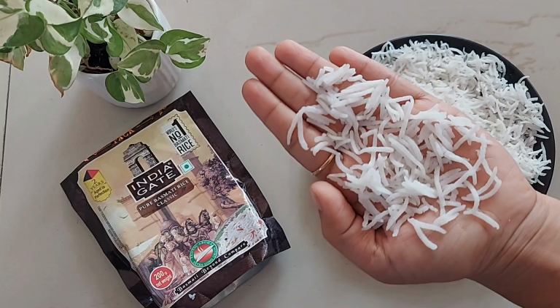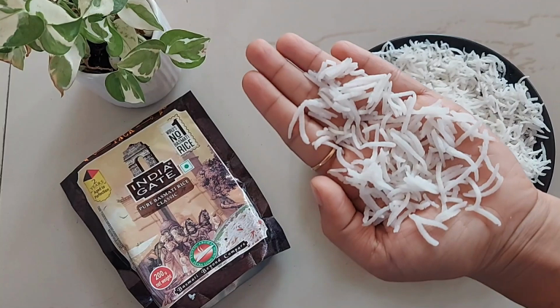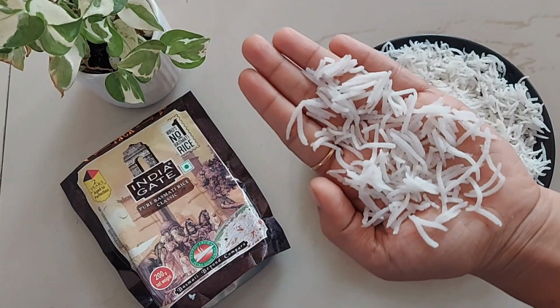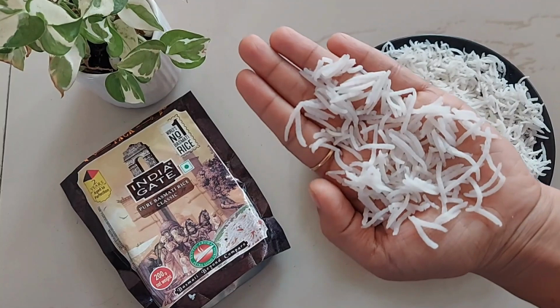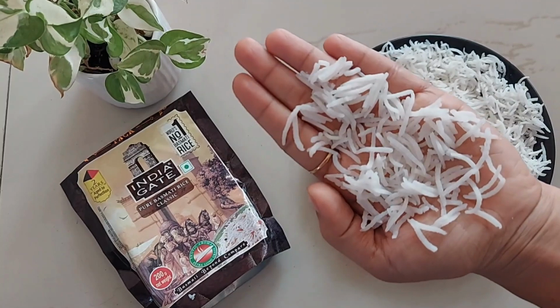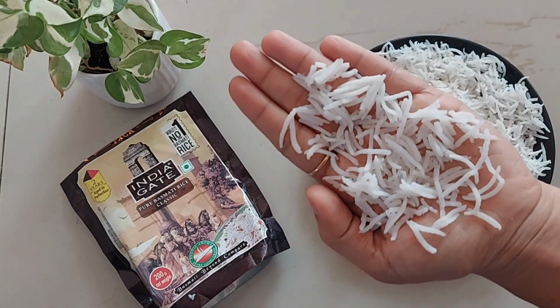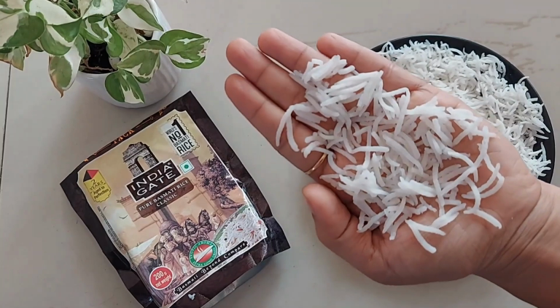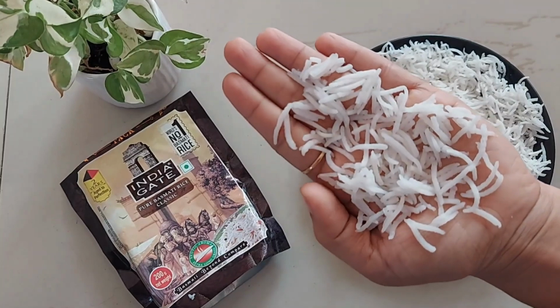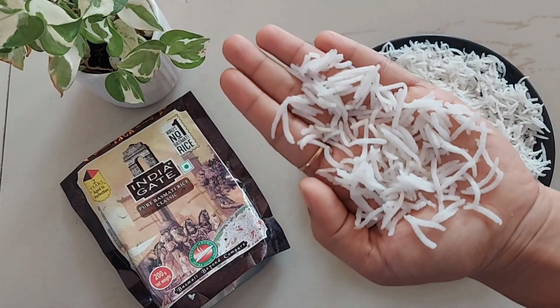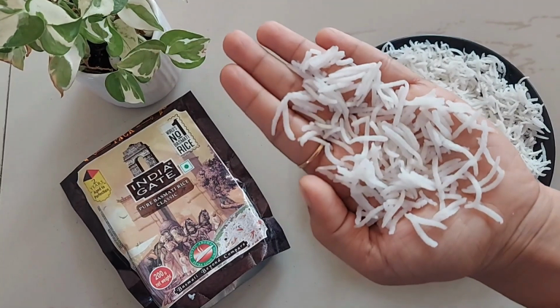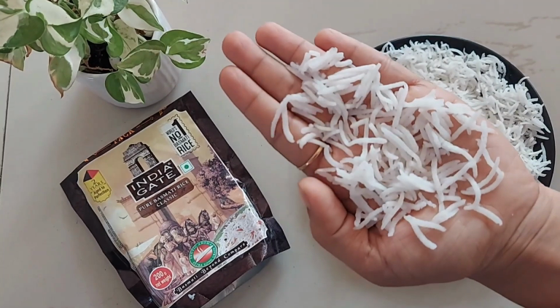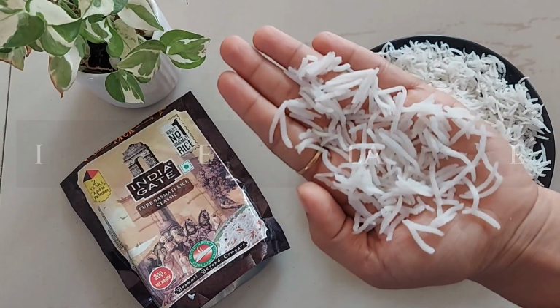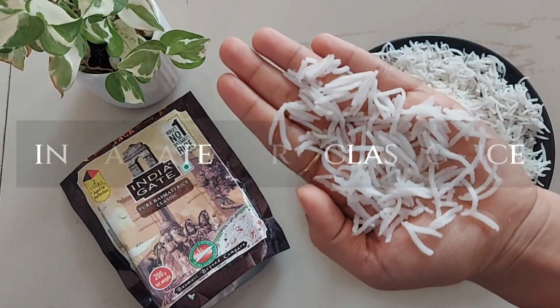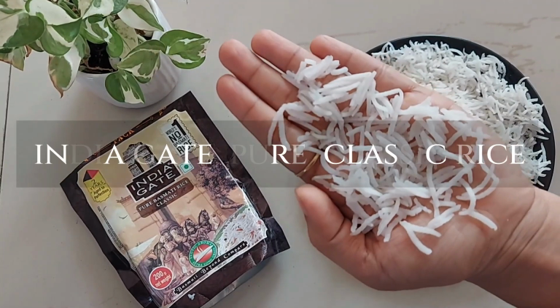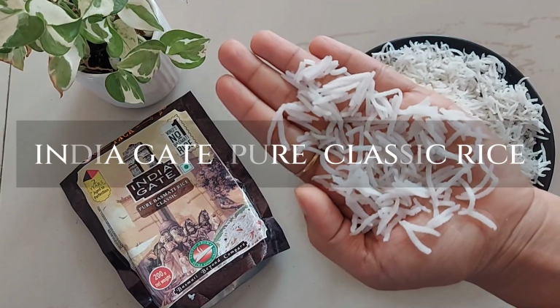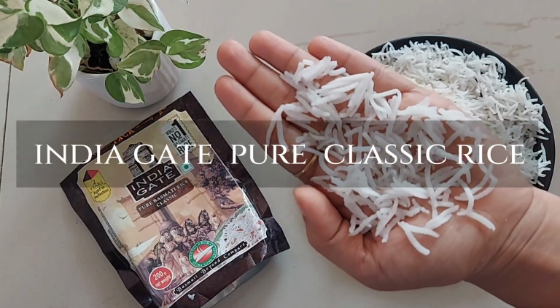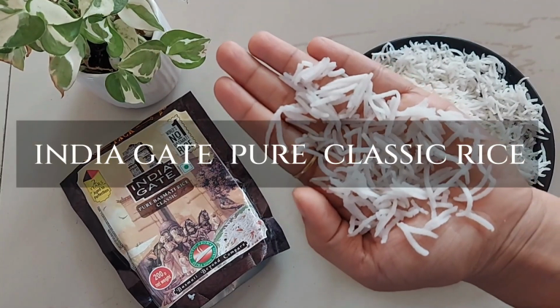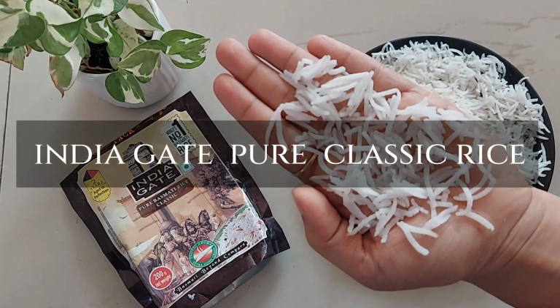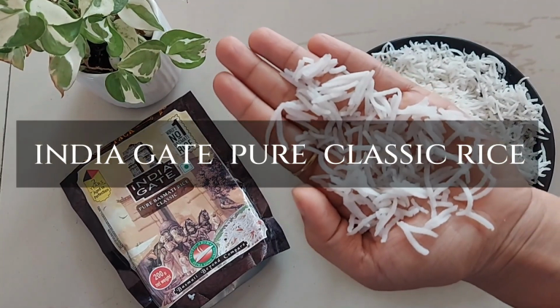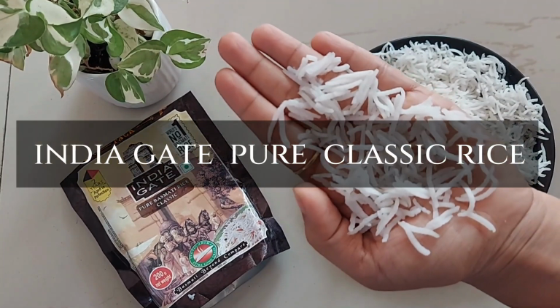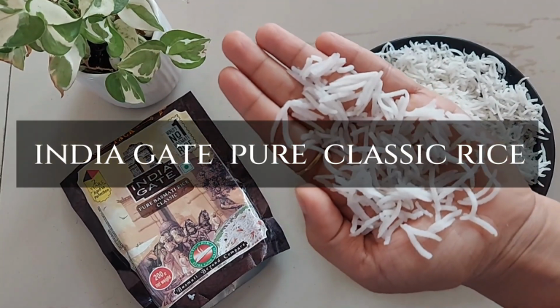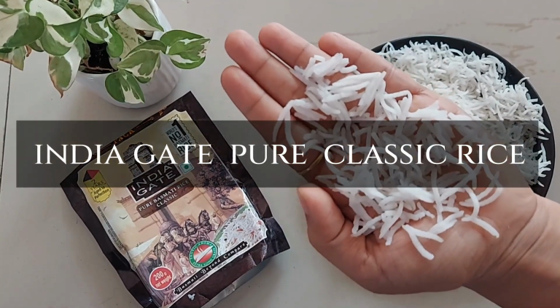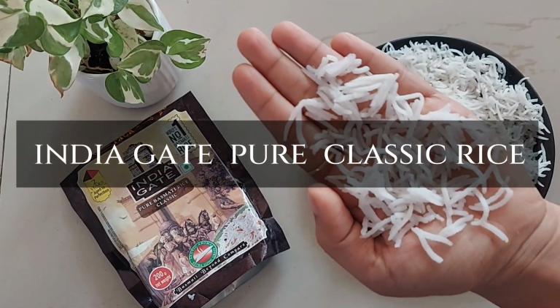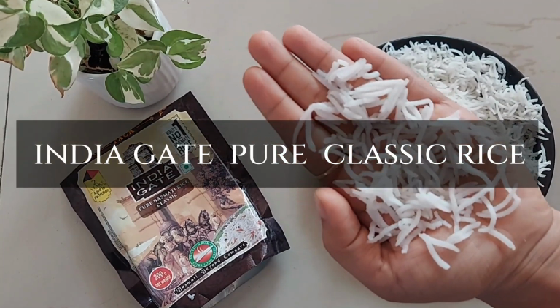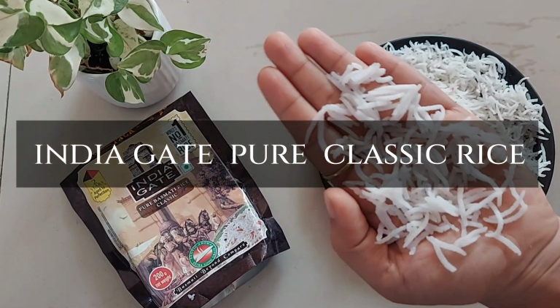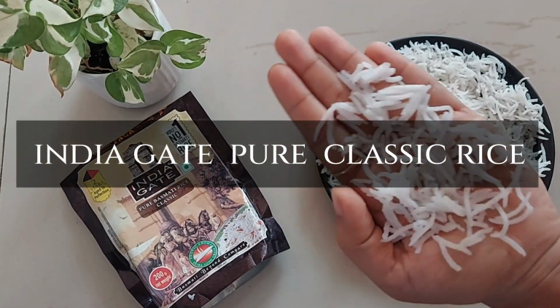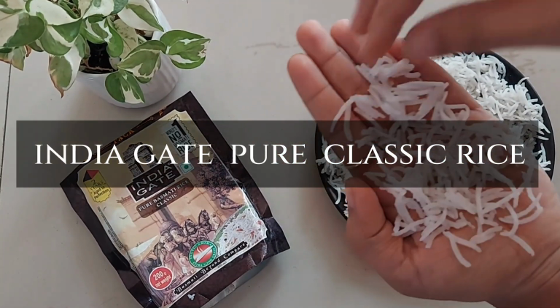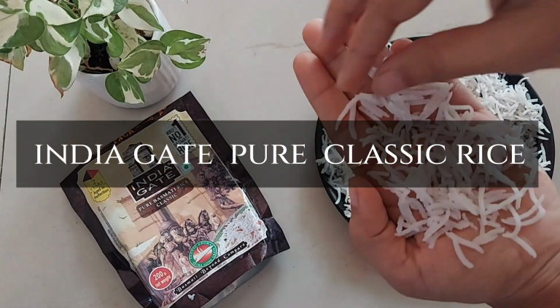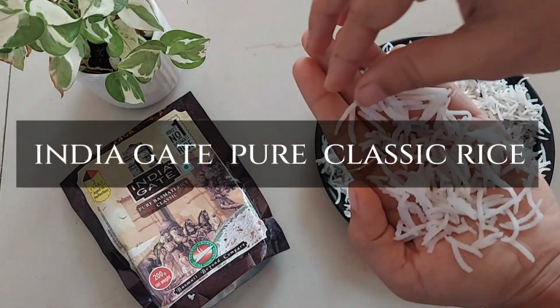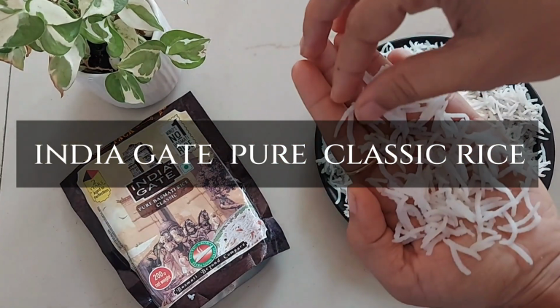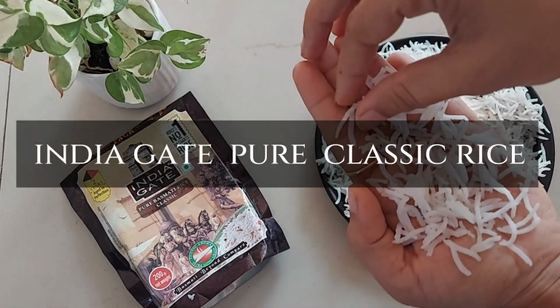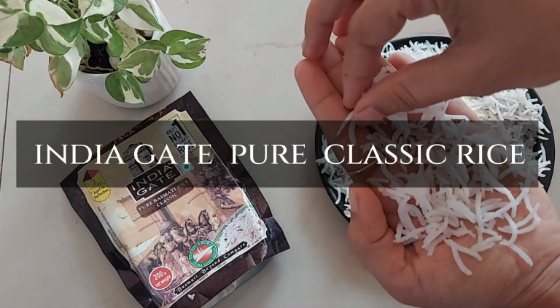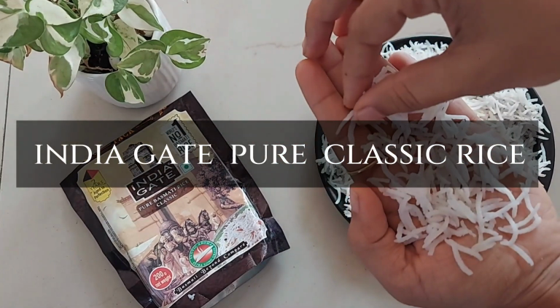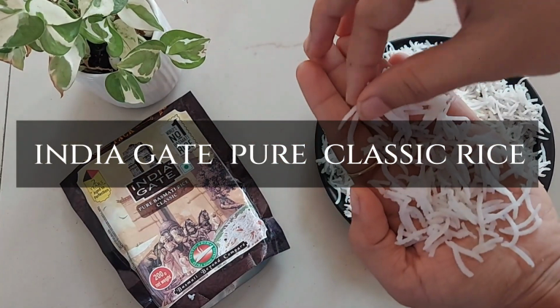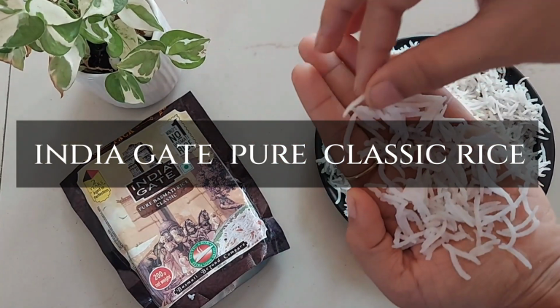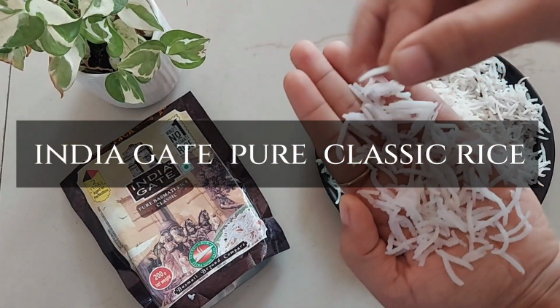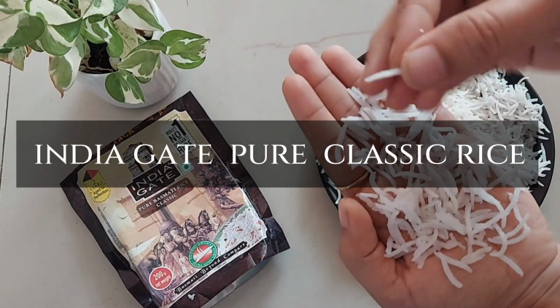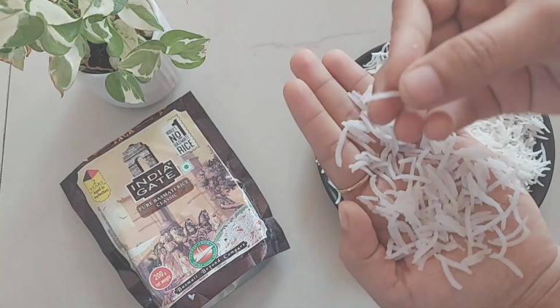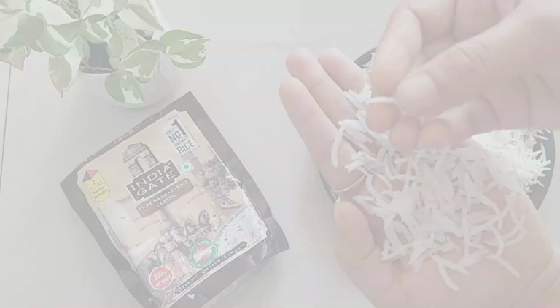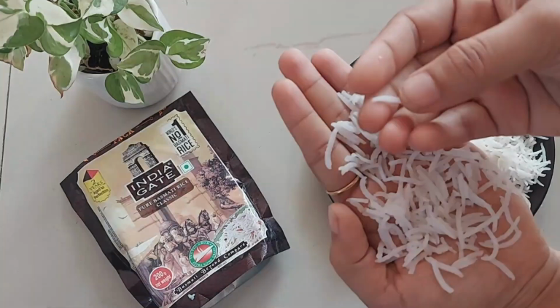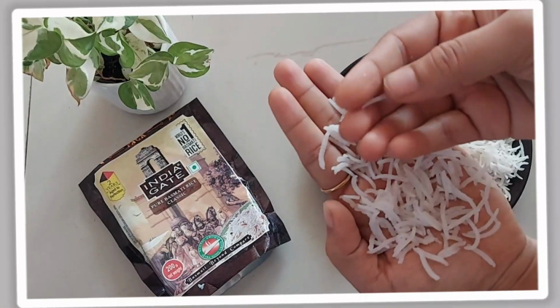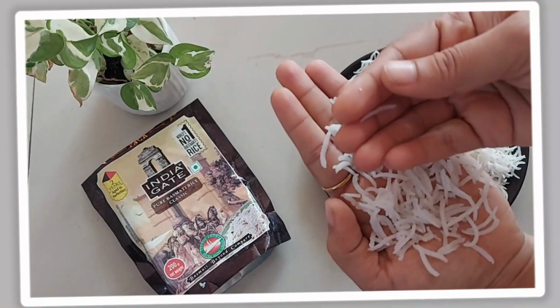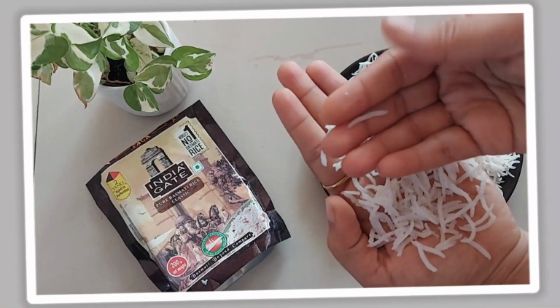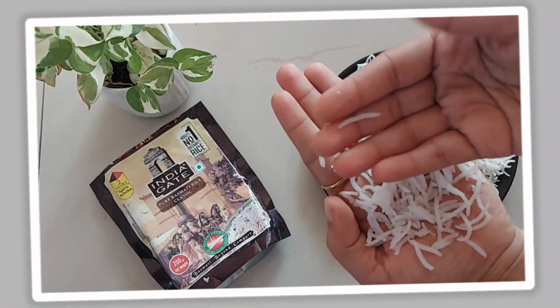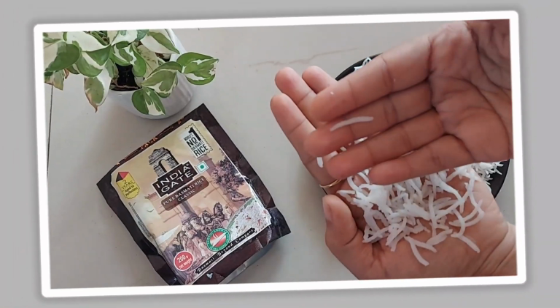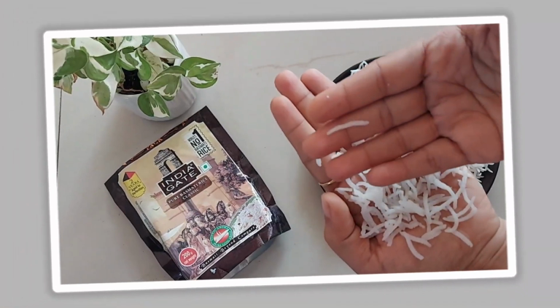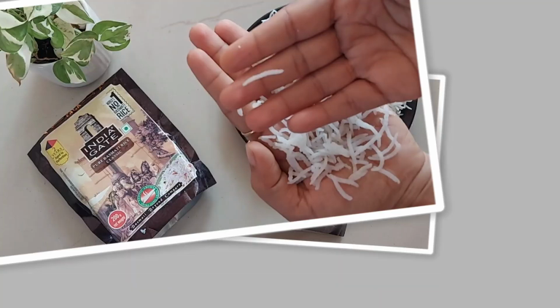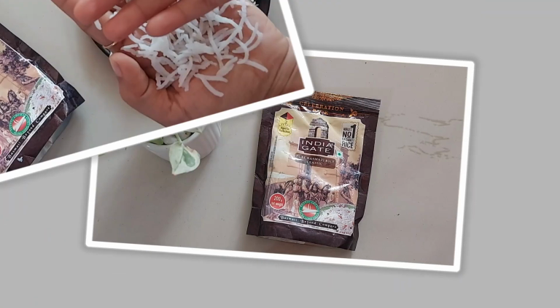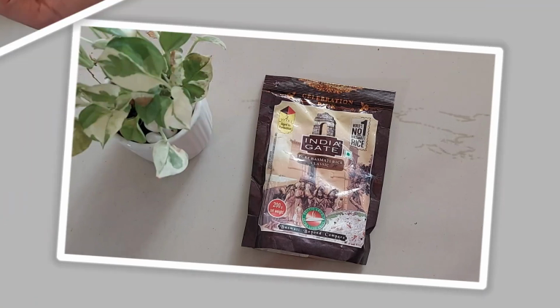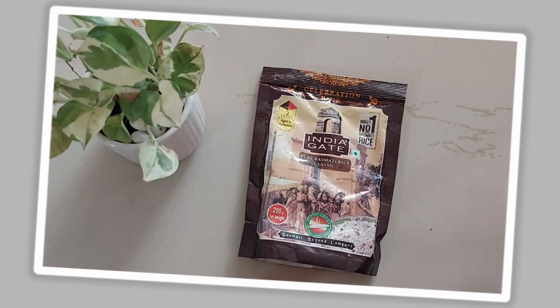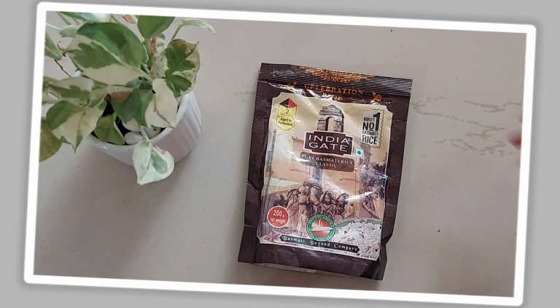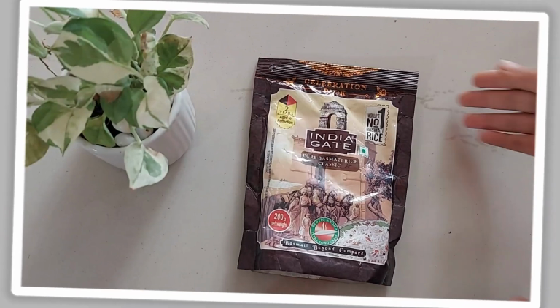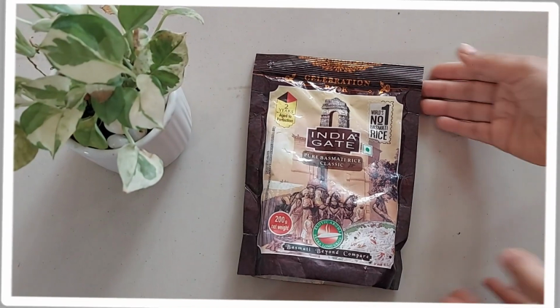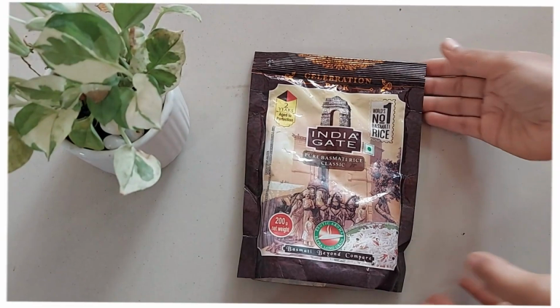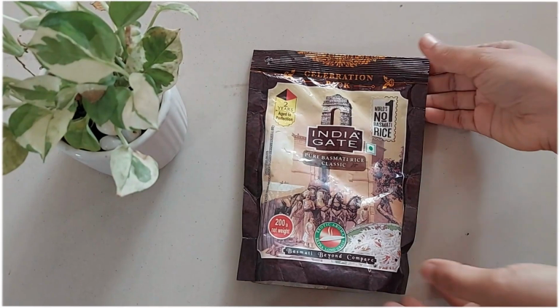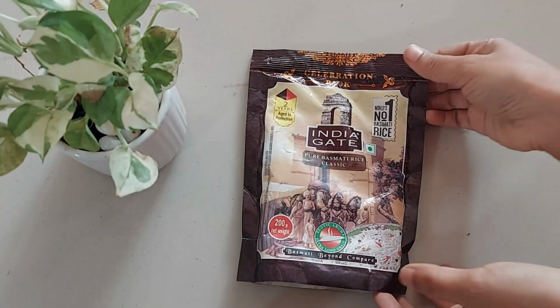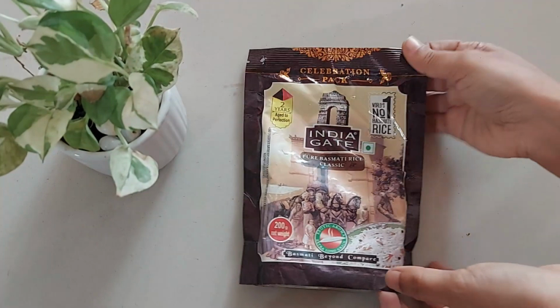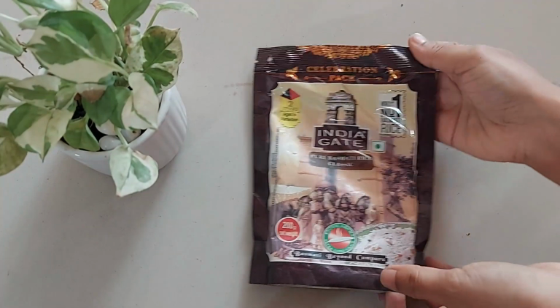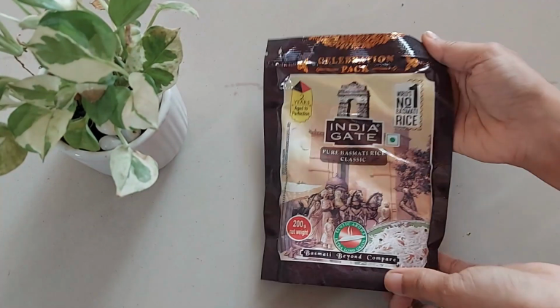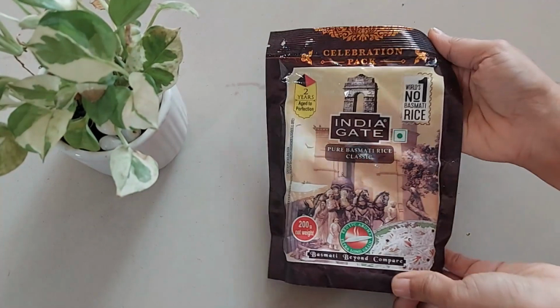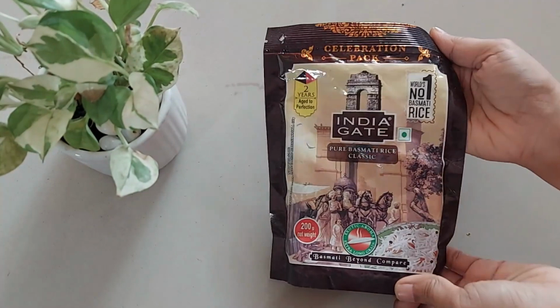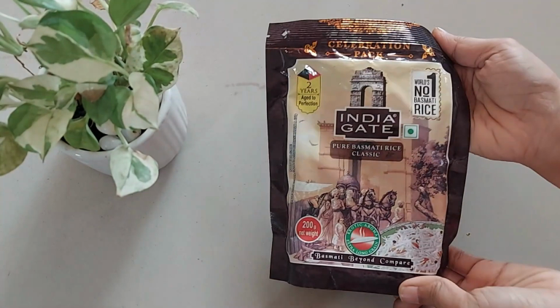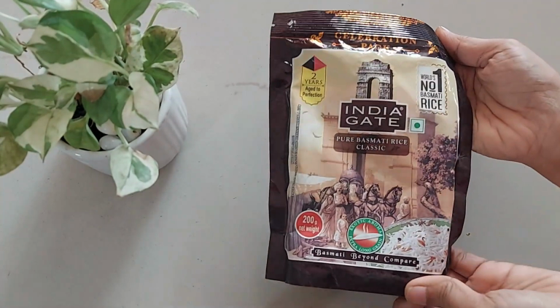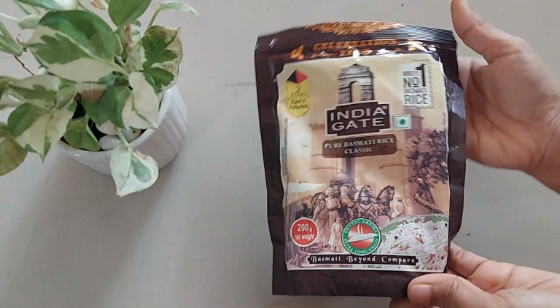Hi guys, welcome to today's video. In this video, we will see a review and recipe of India Gate Classic Basmati Rice.